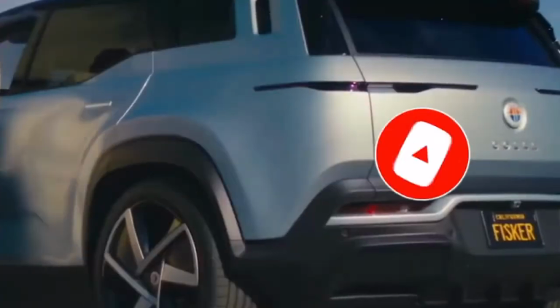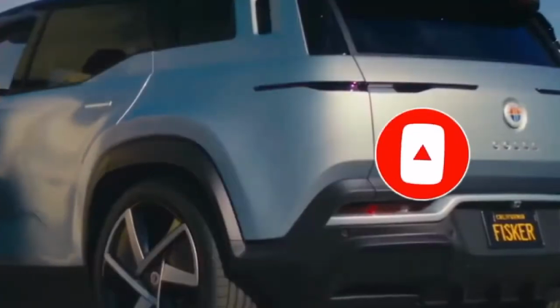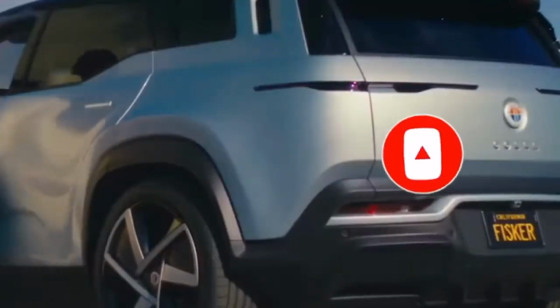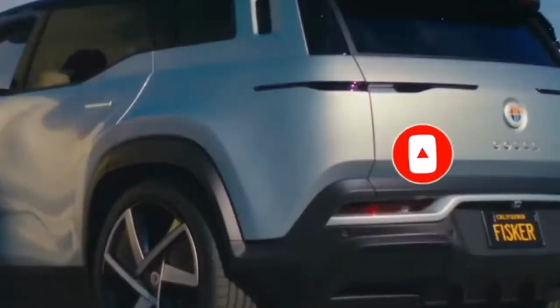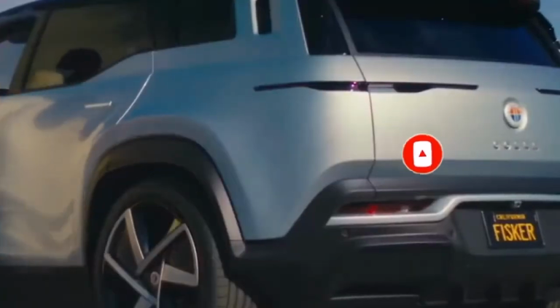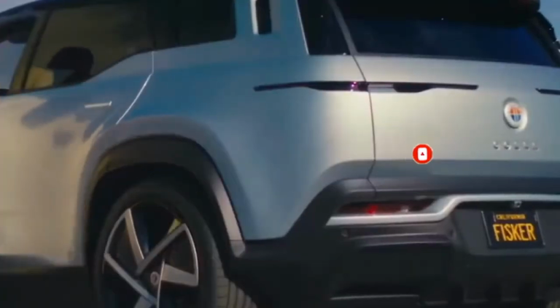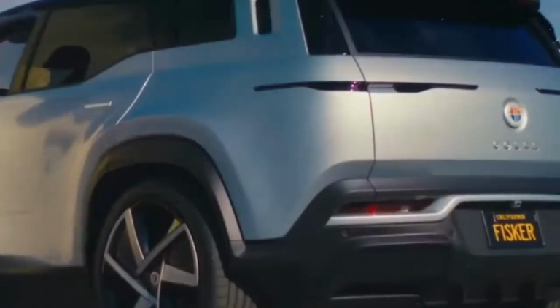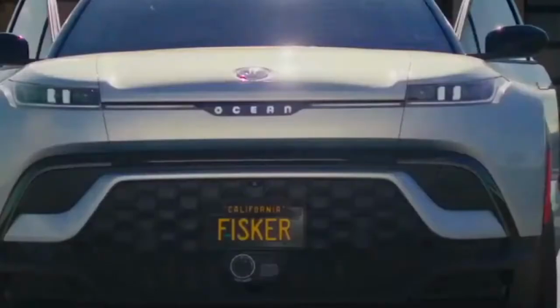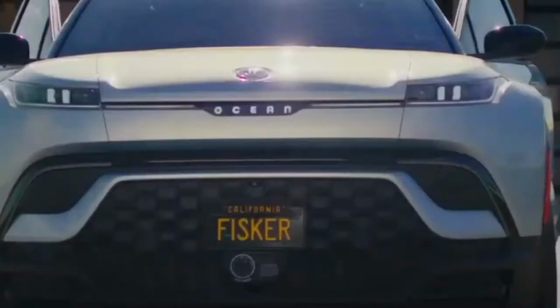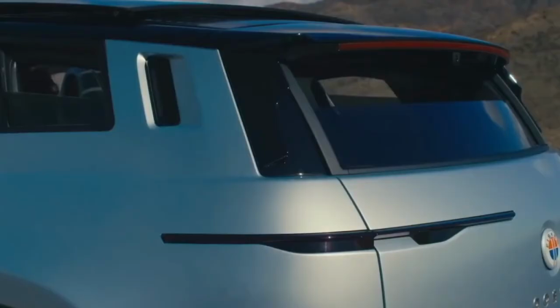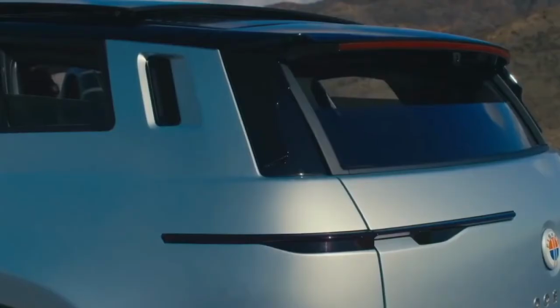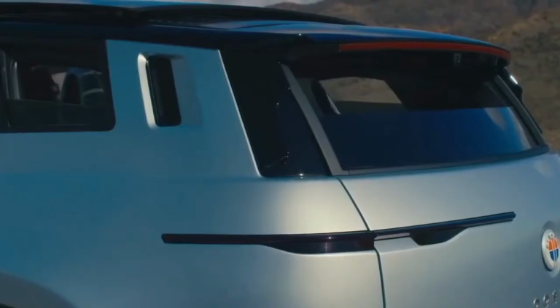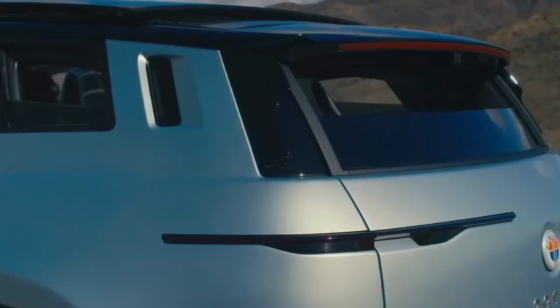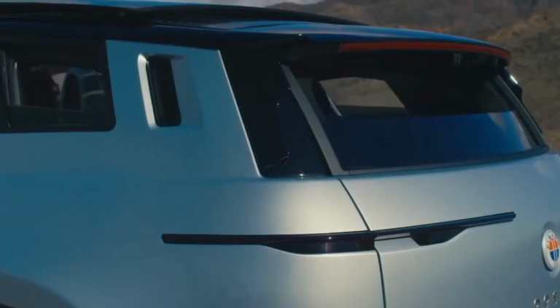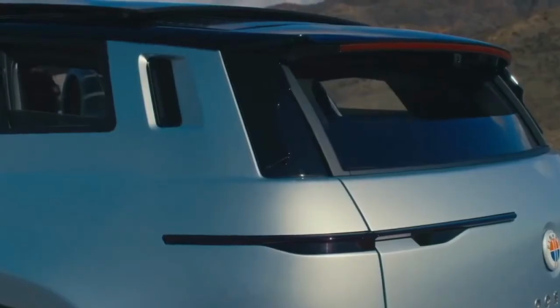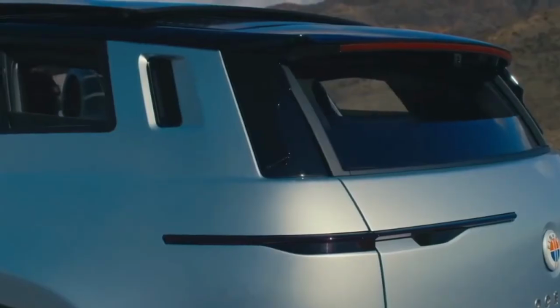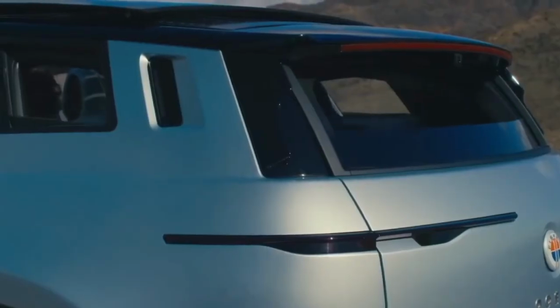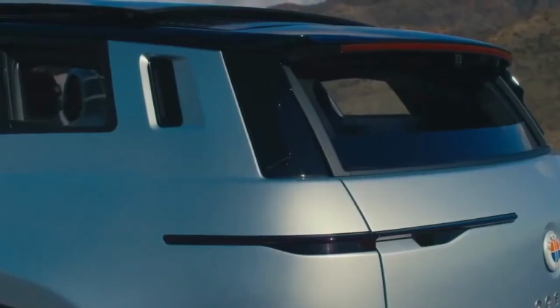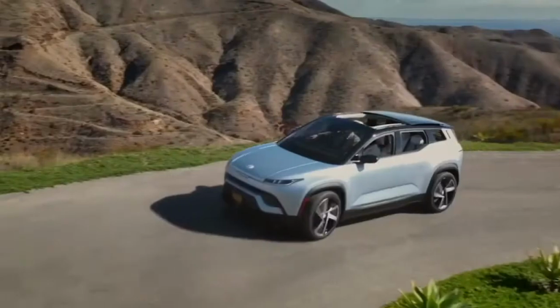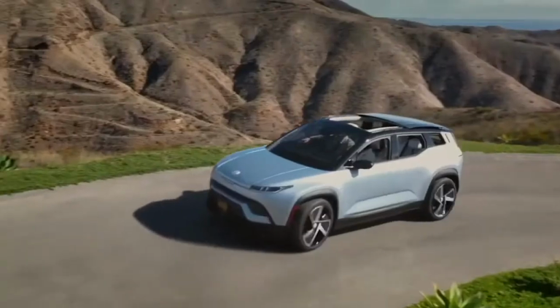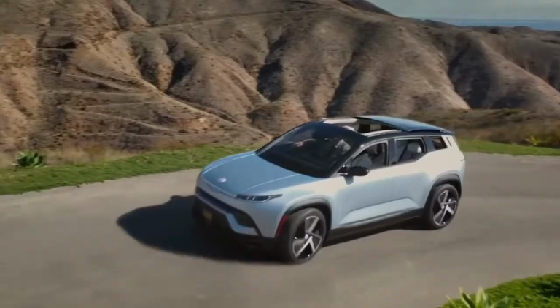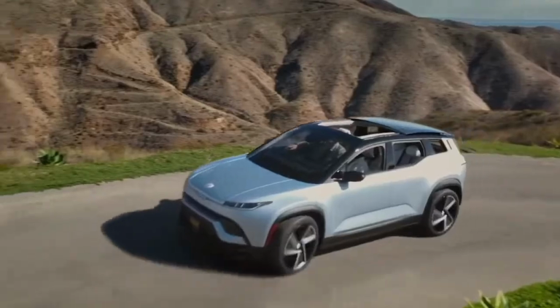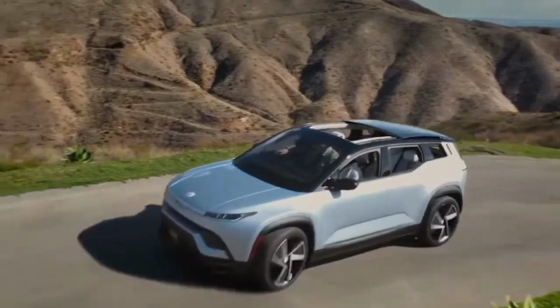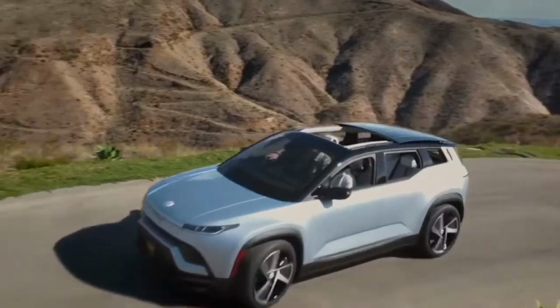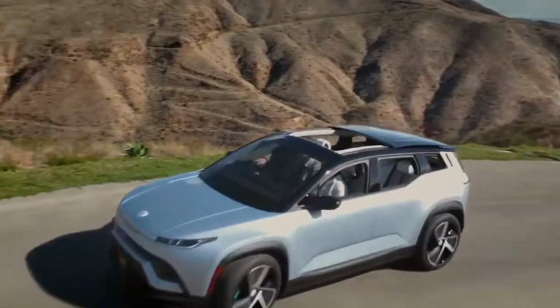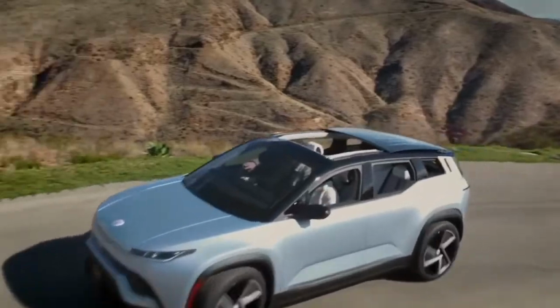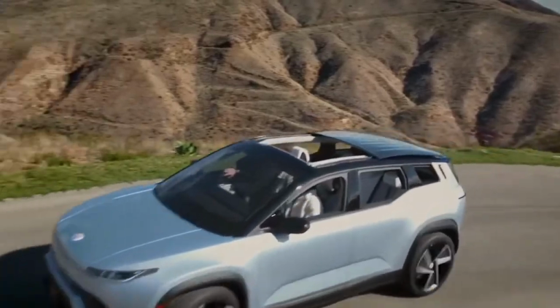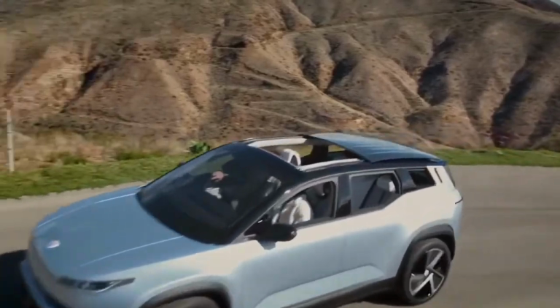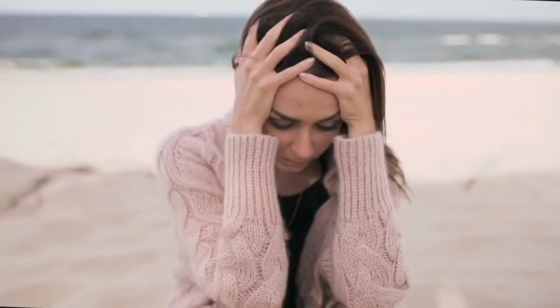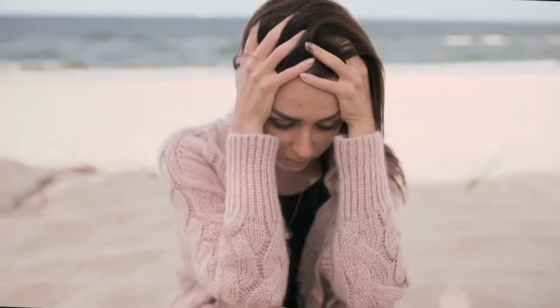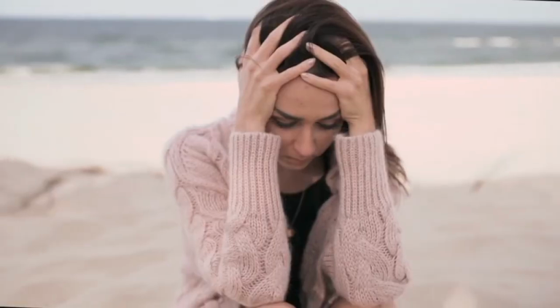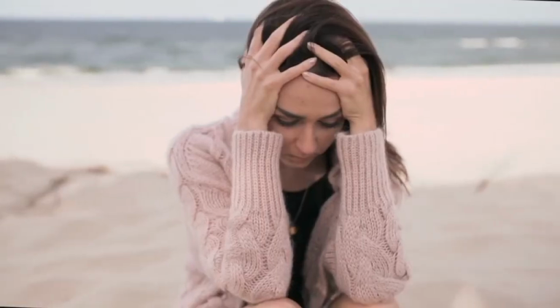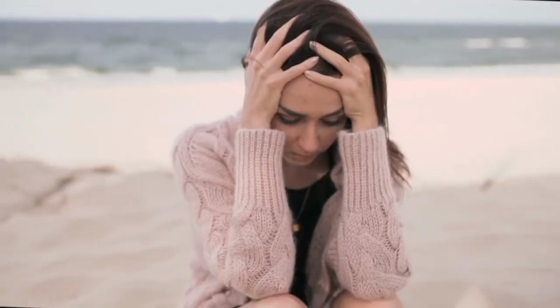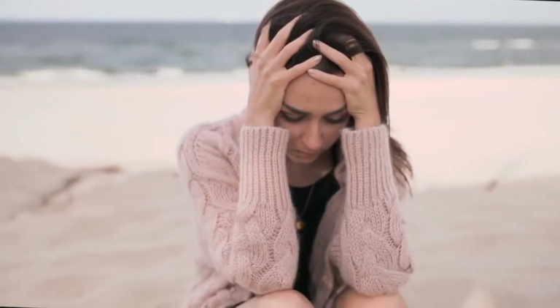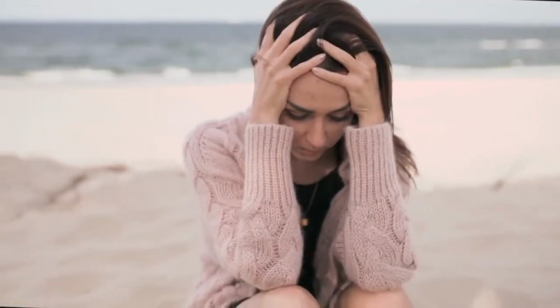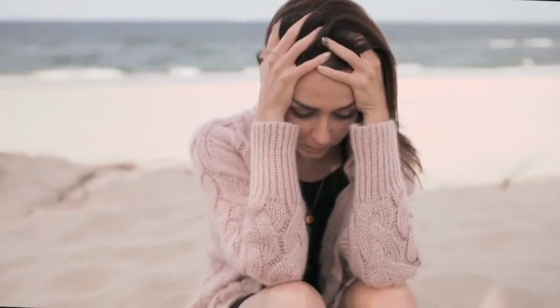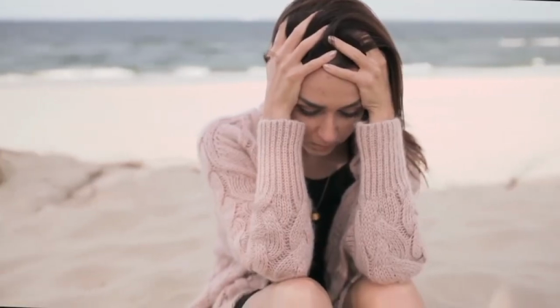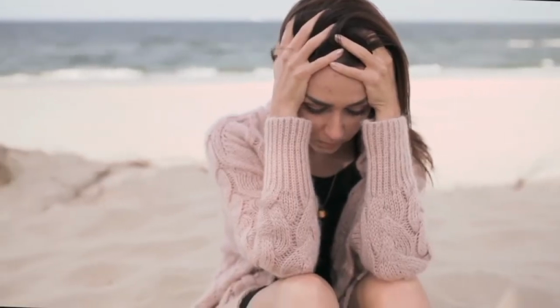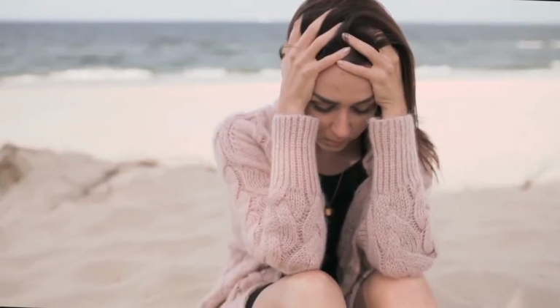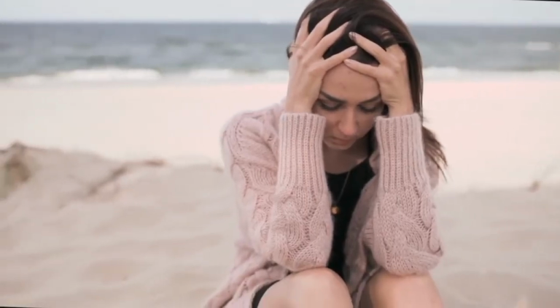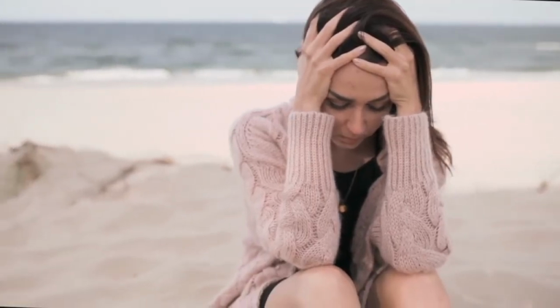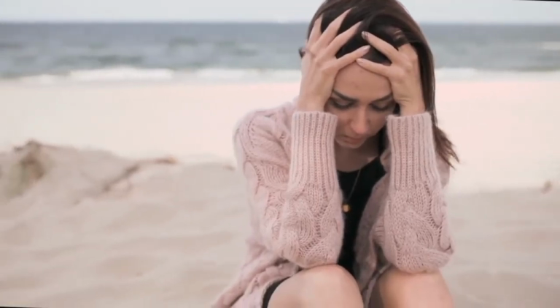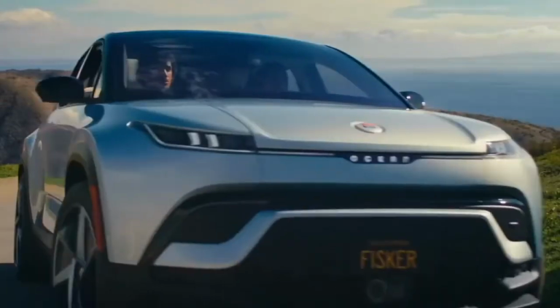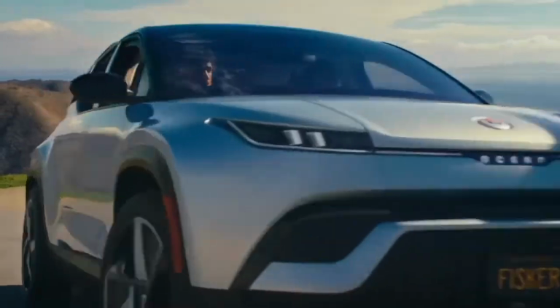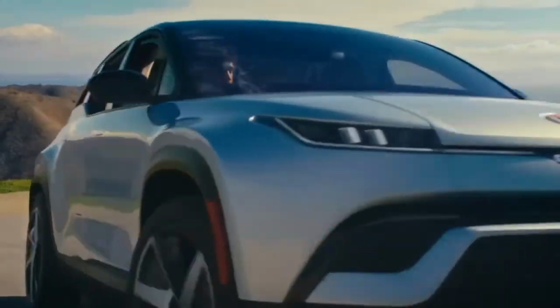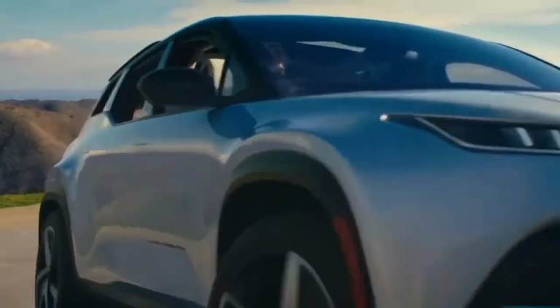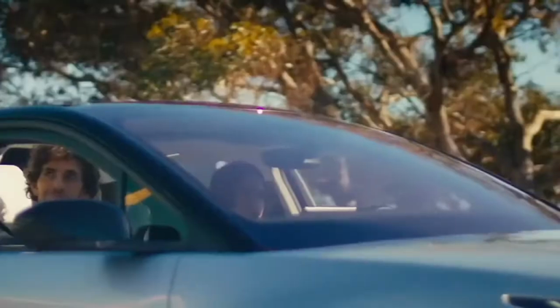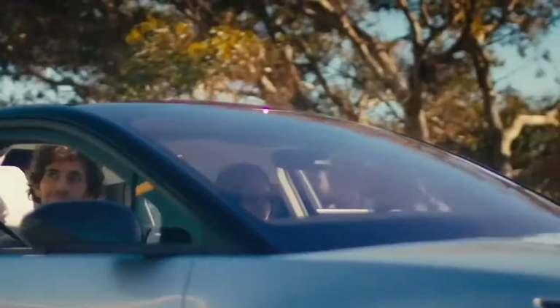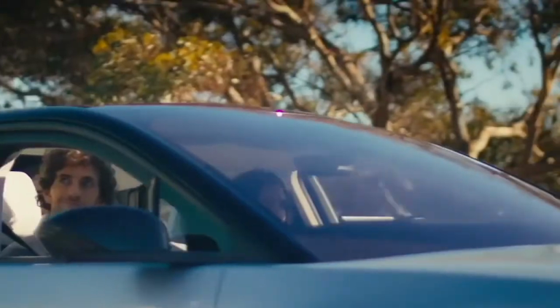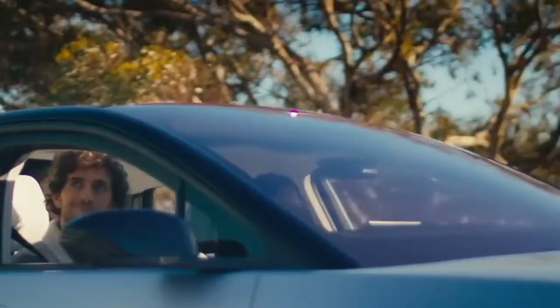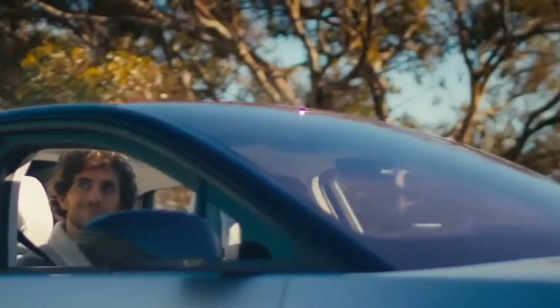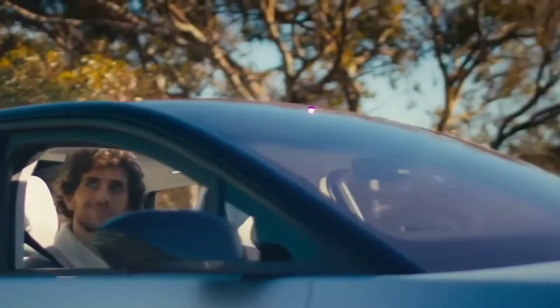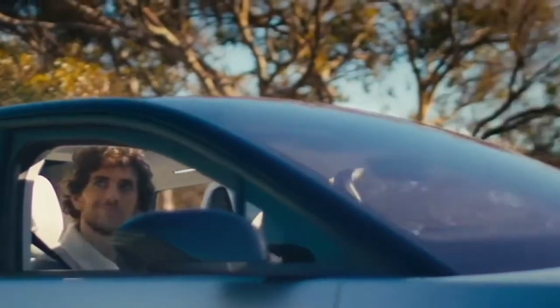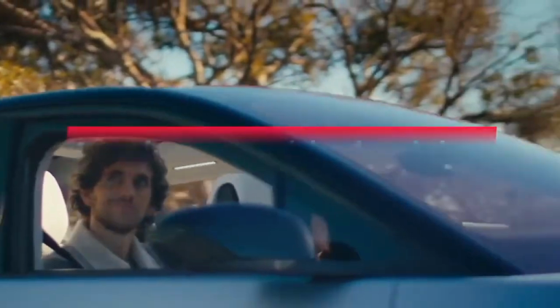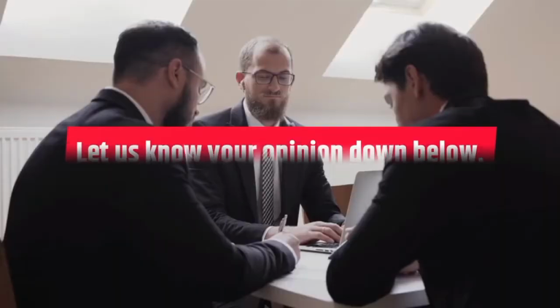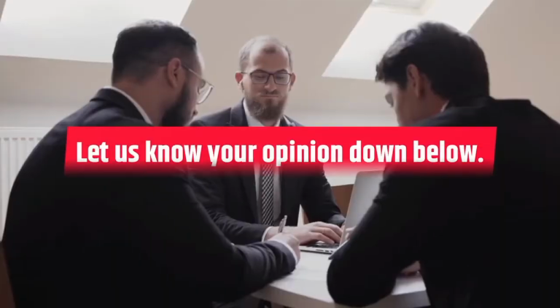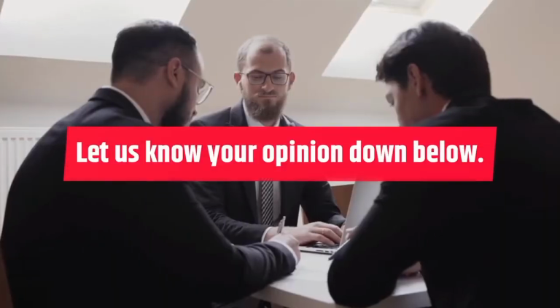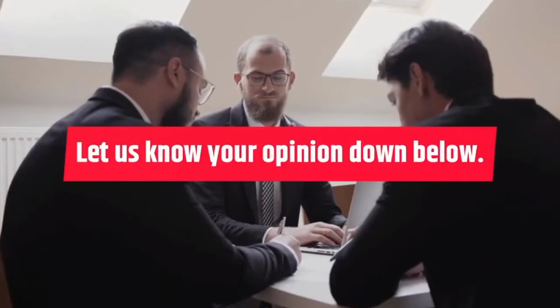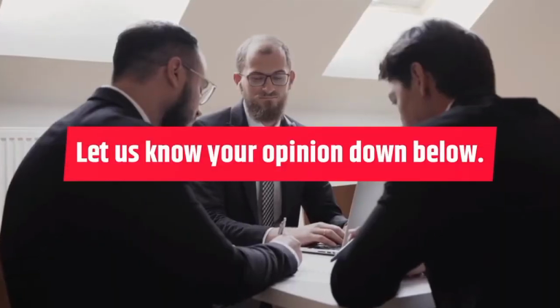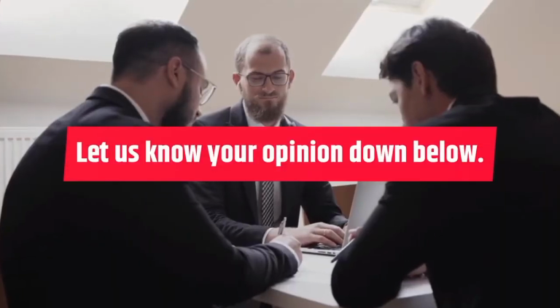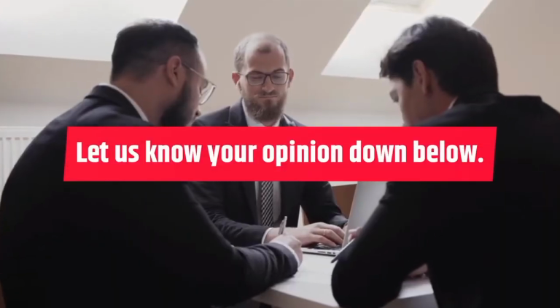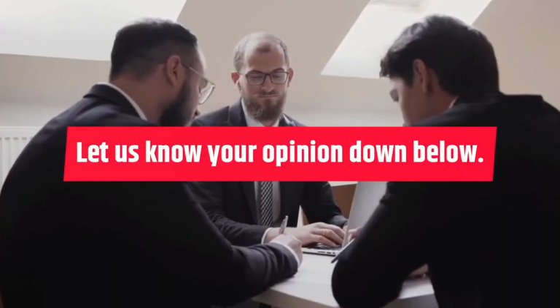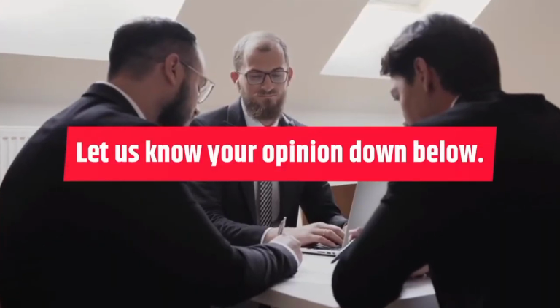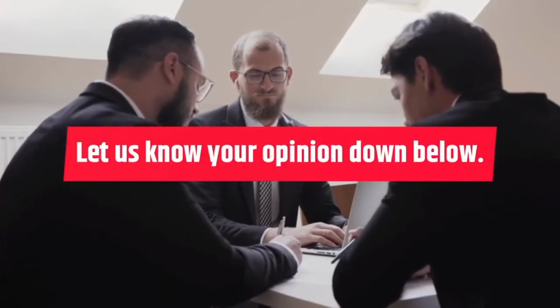What do you make of the Fisker Ocean? Are you disappointed it doesn't have self-driving technology? Let us know your opinion down below.